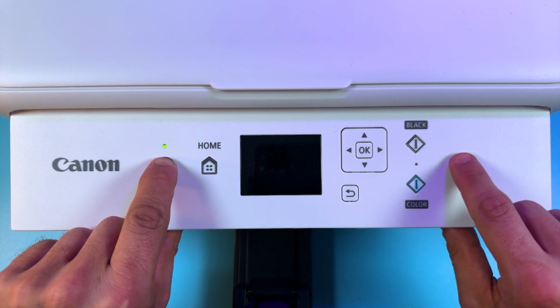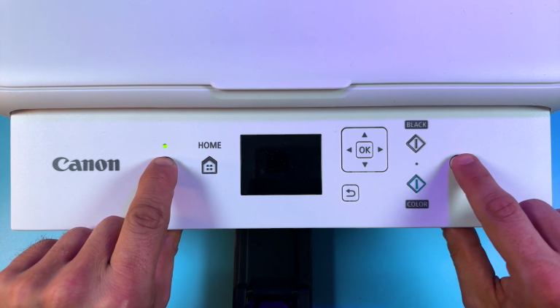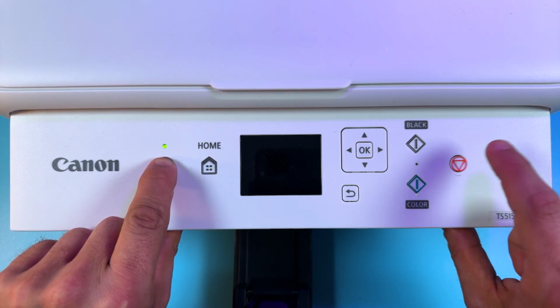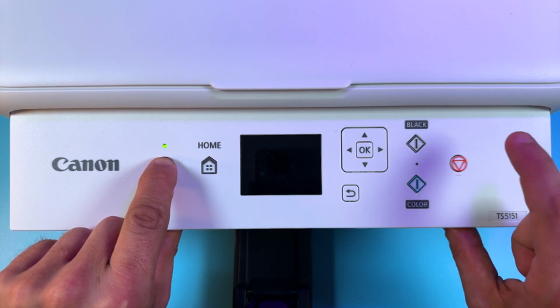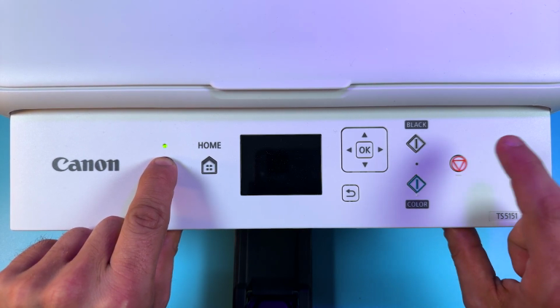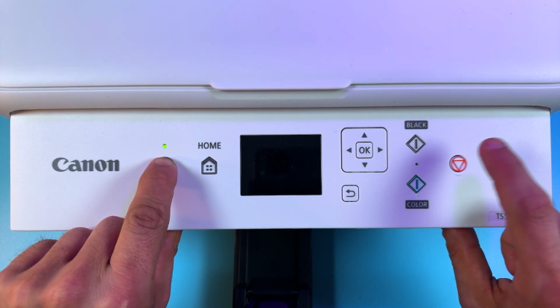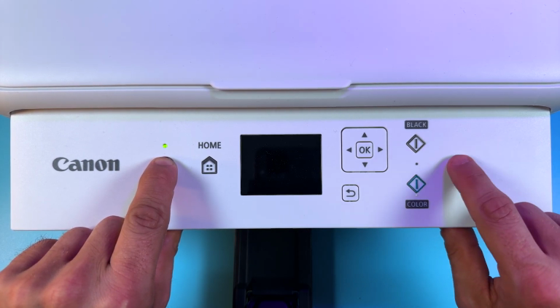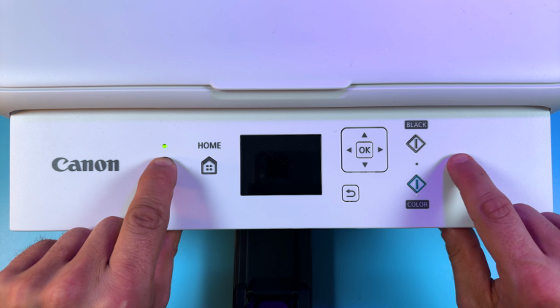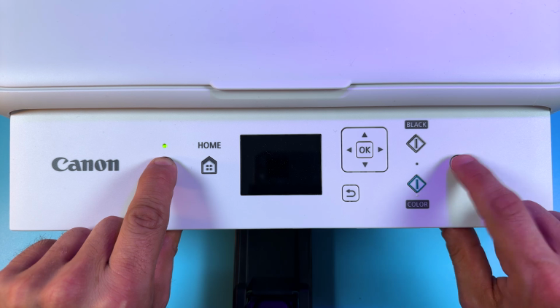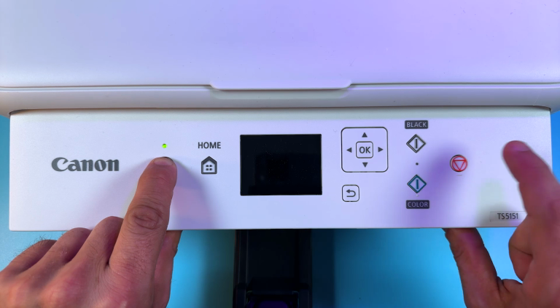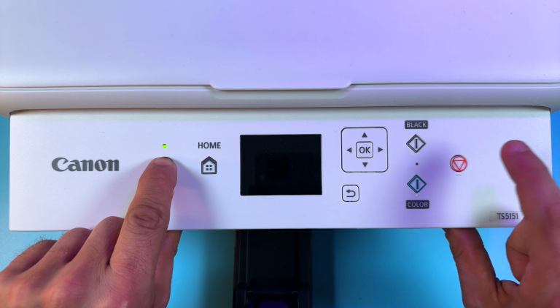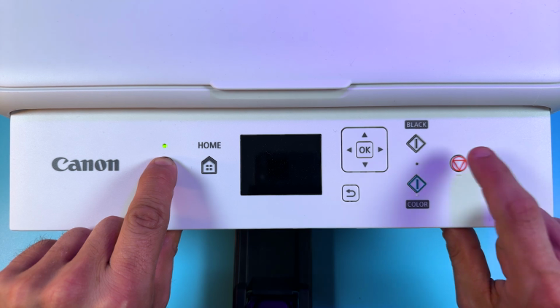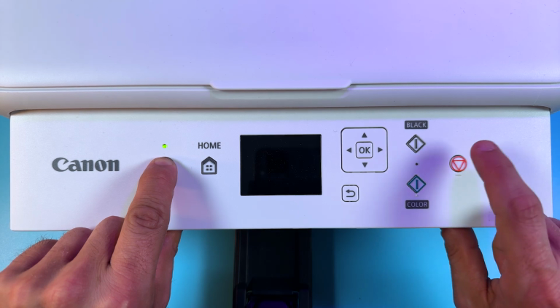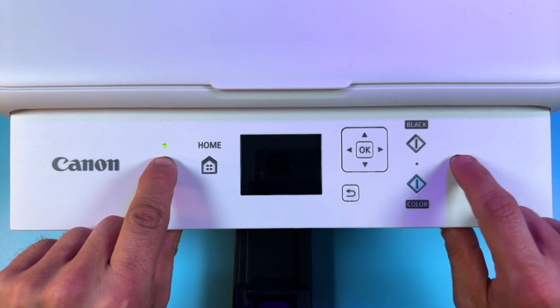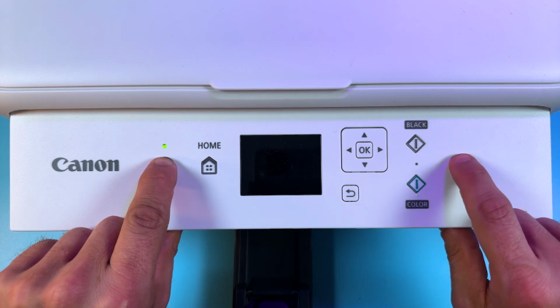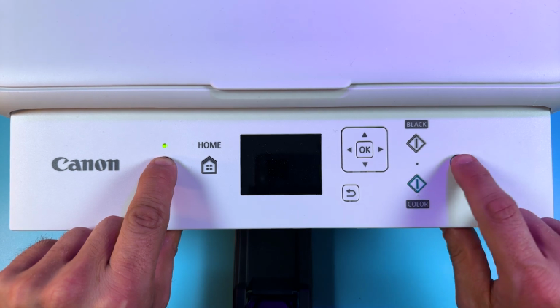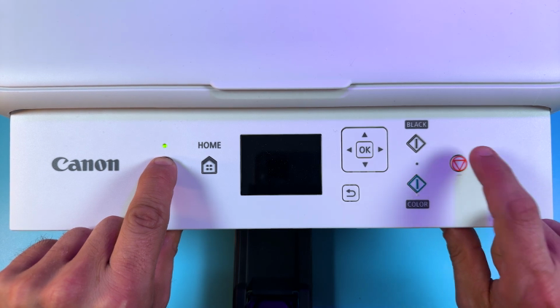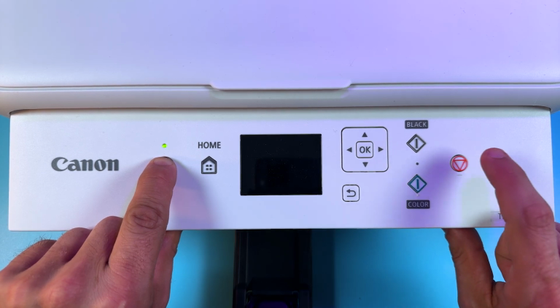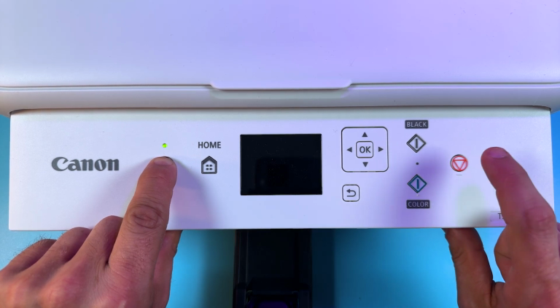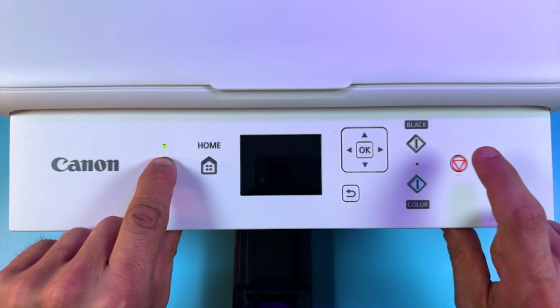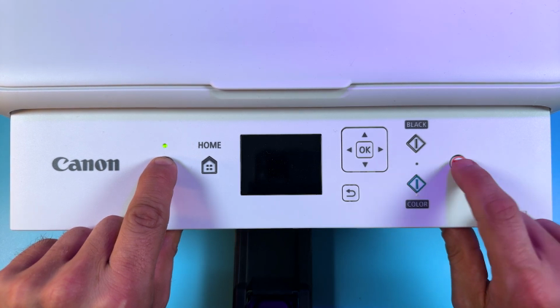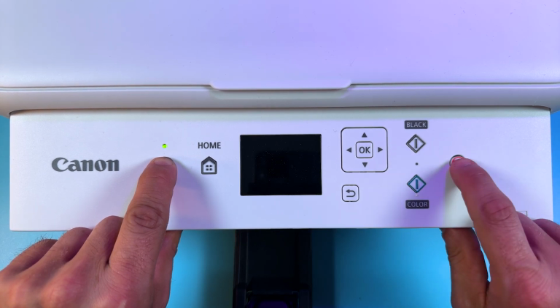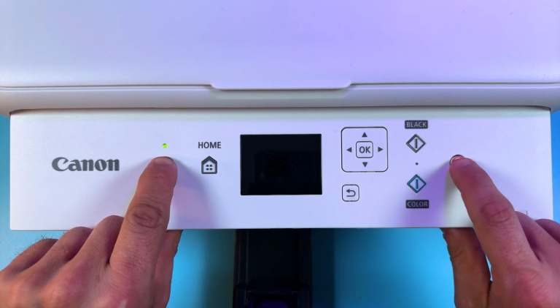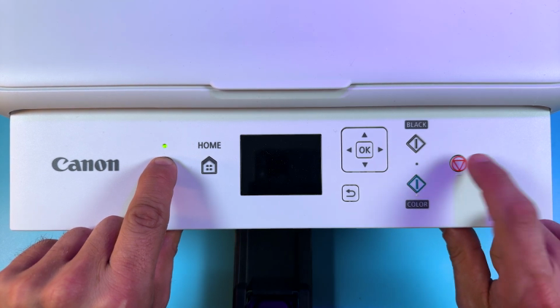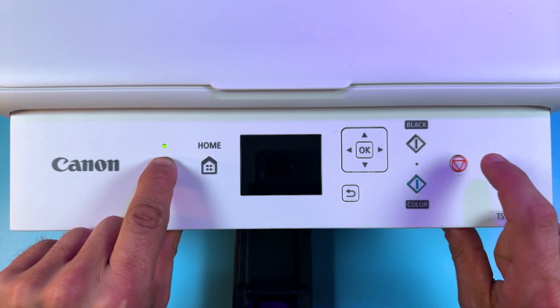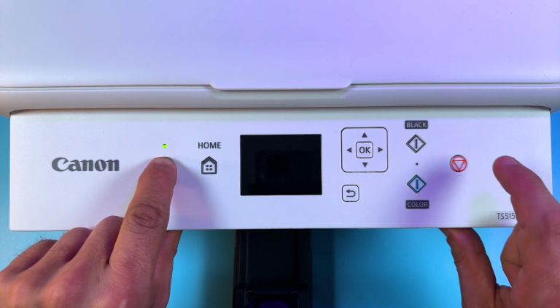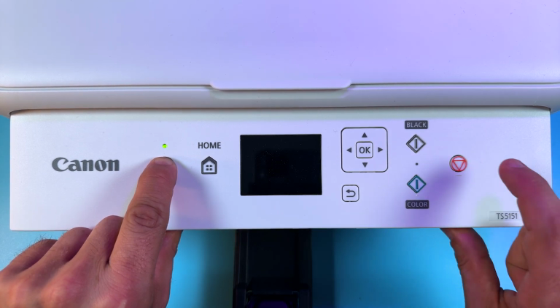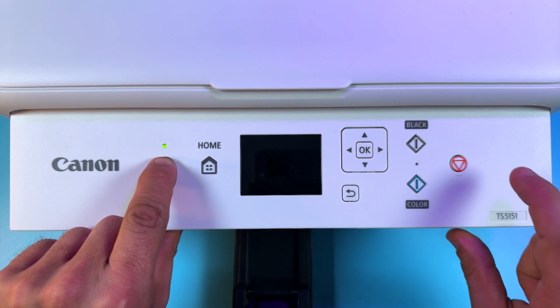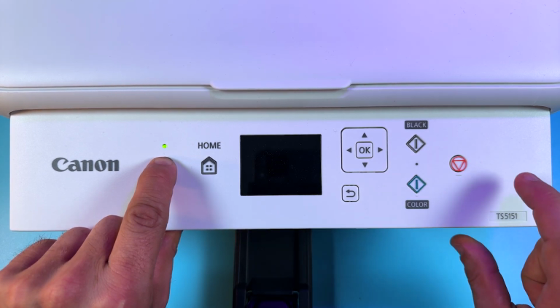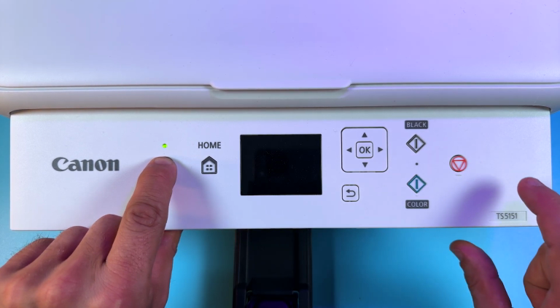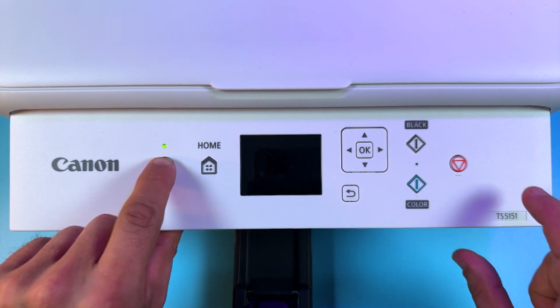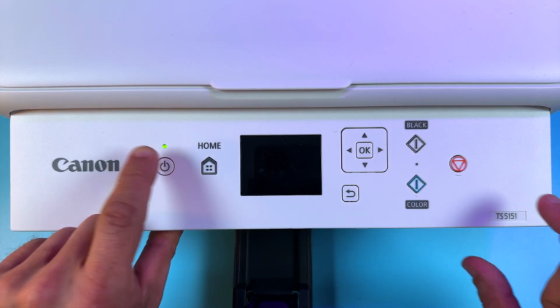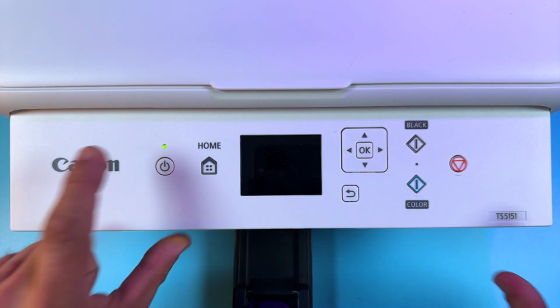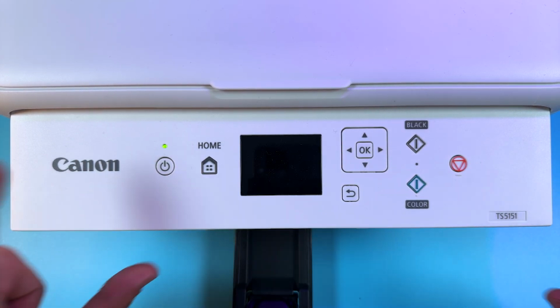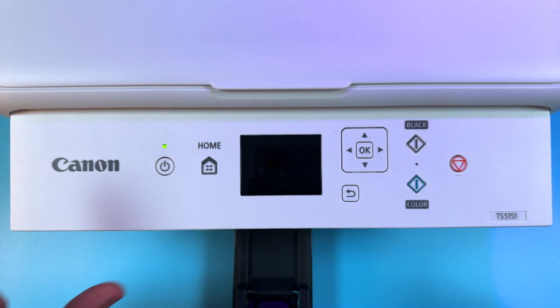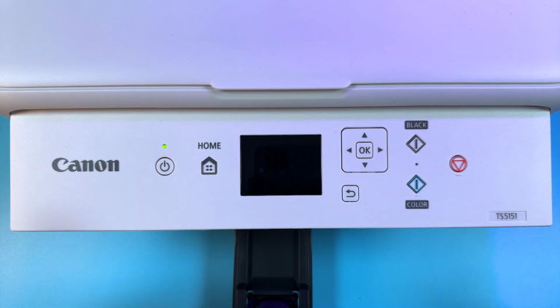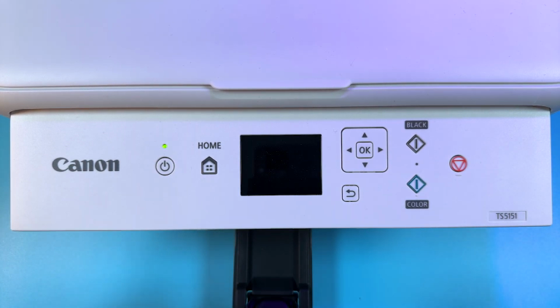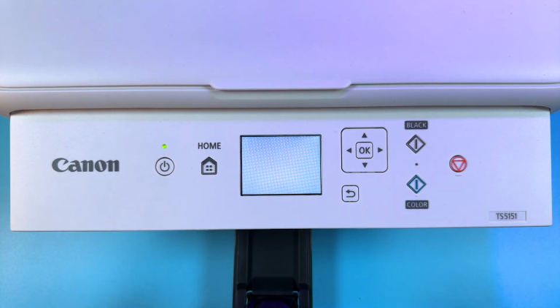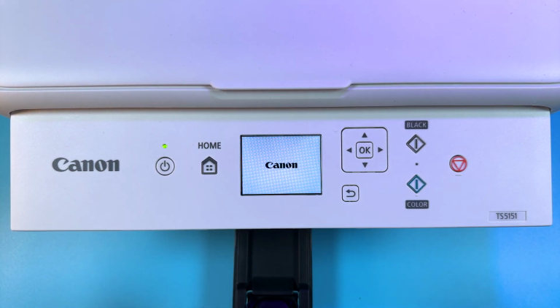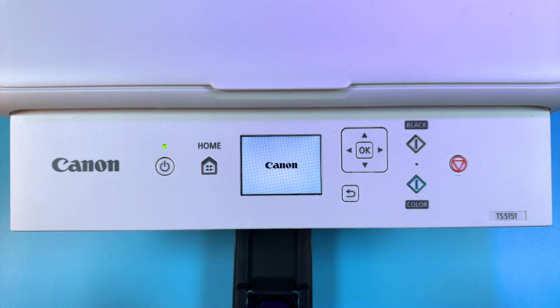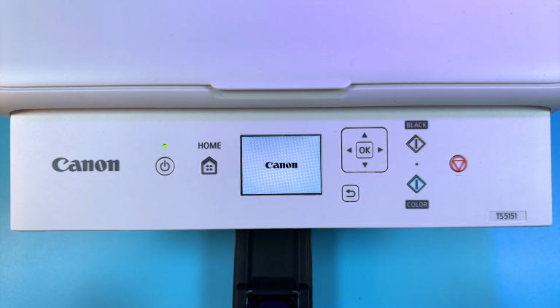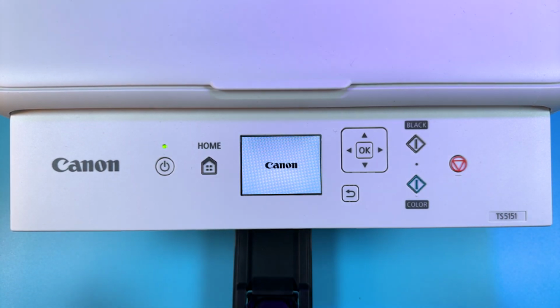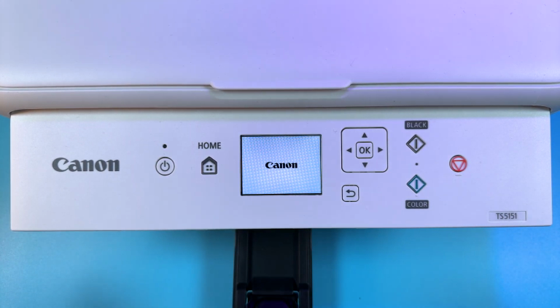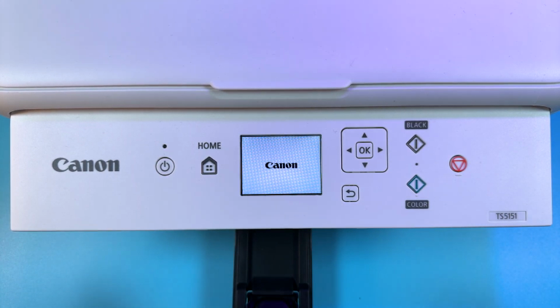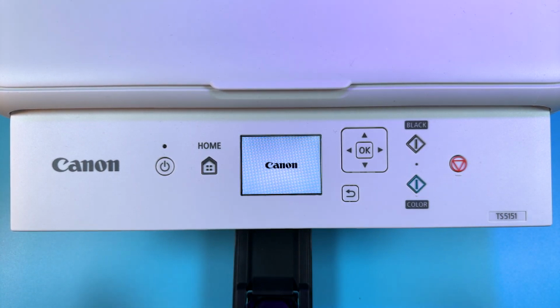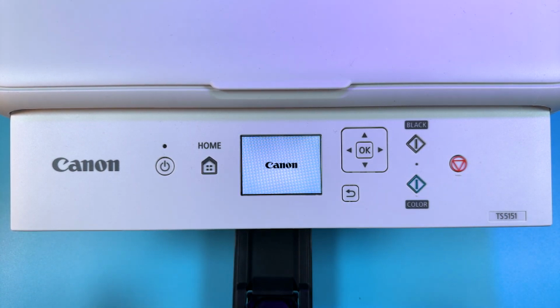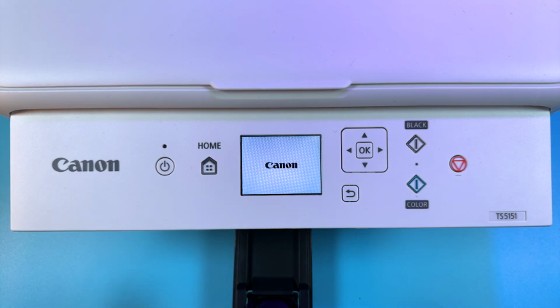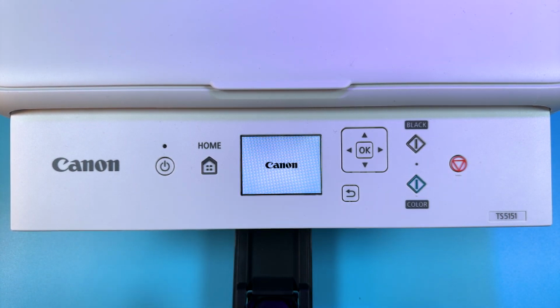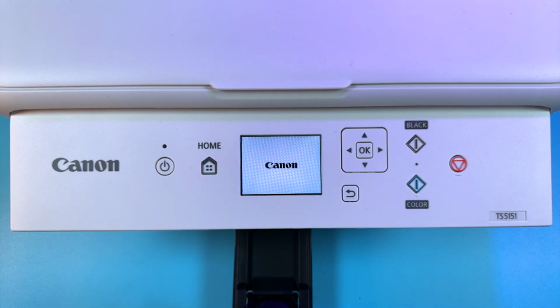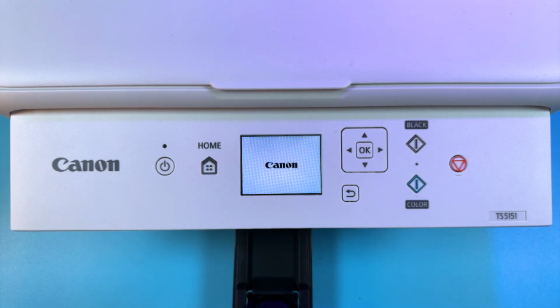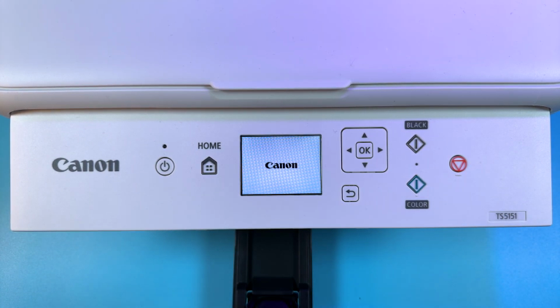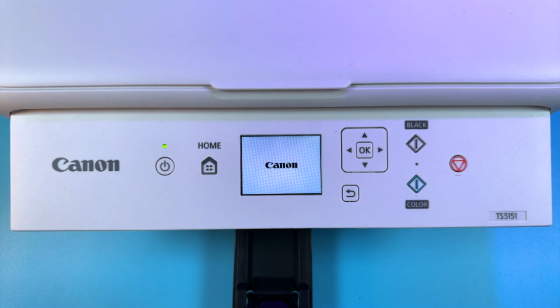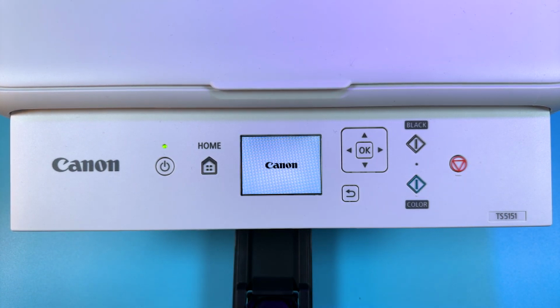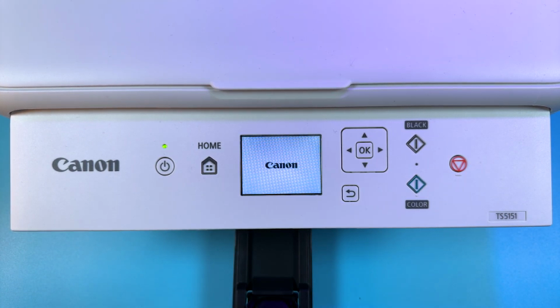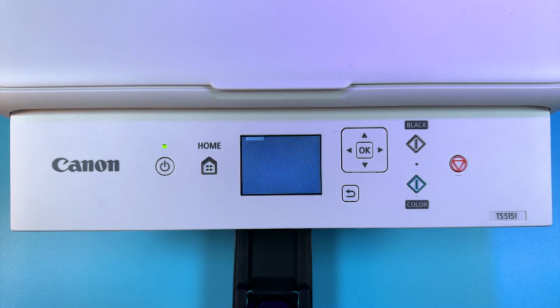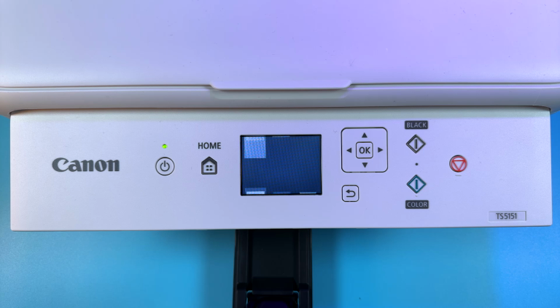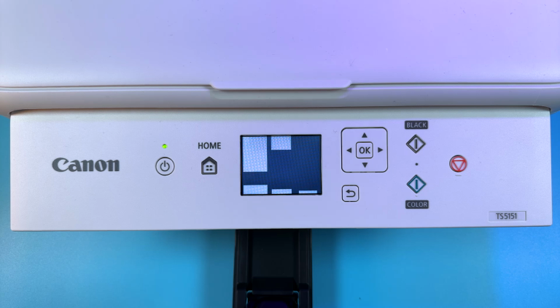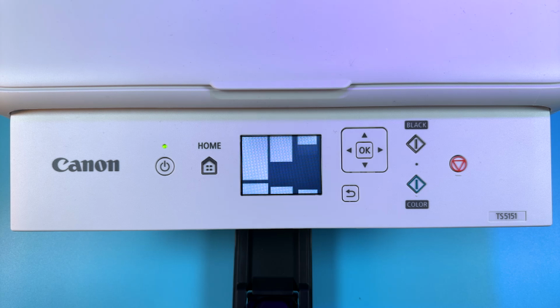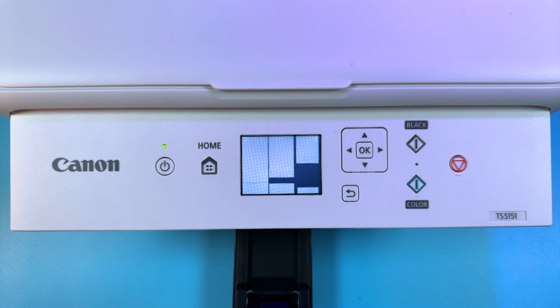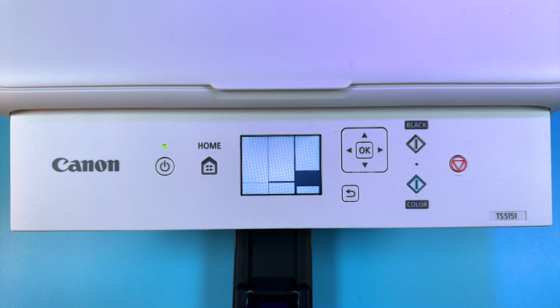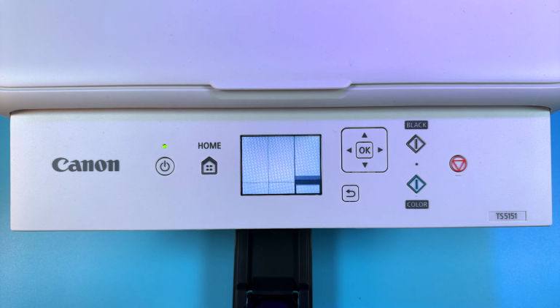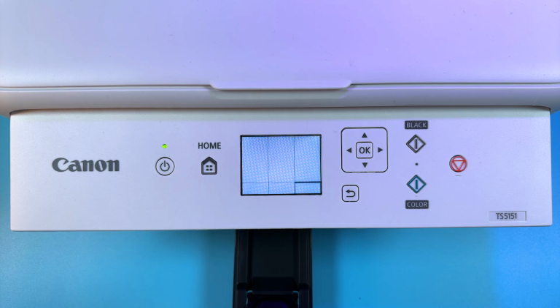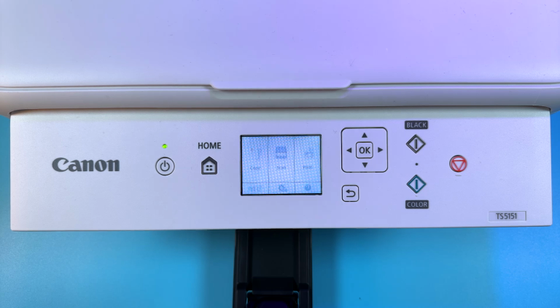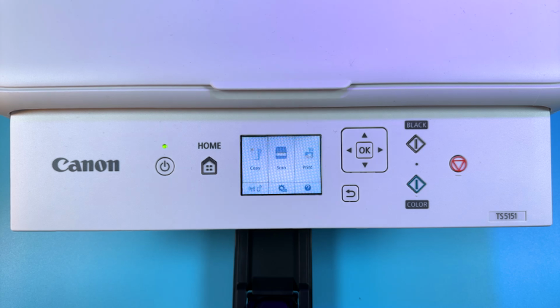One, two, three, four. Now release the power button and your printer will be reset.